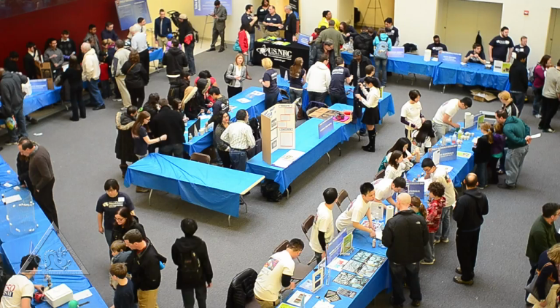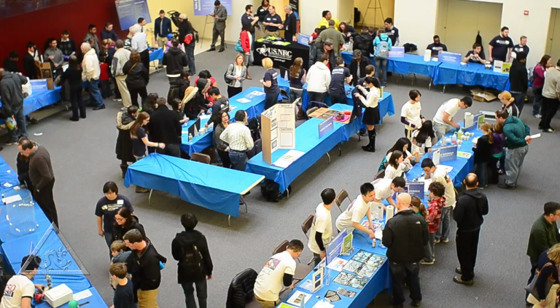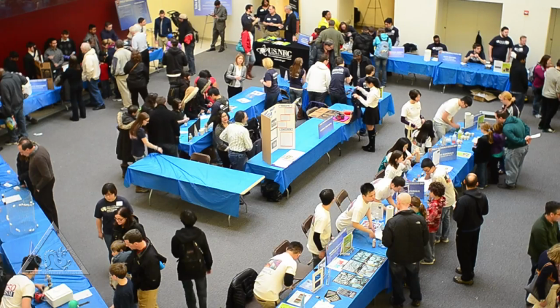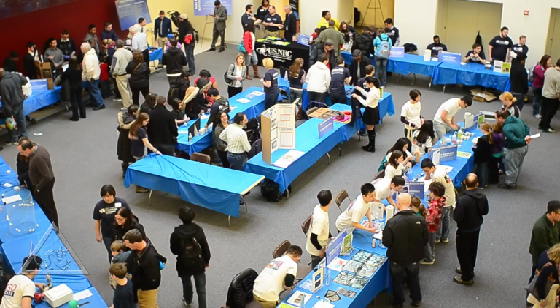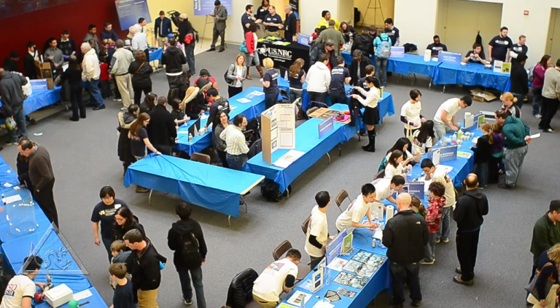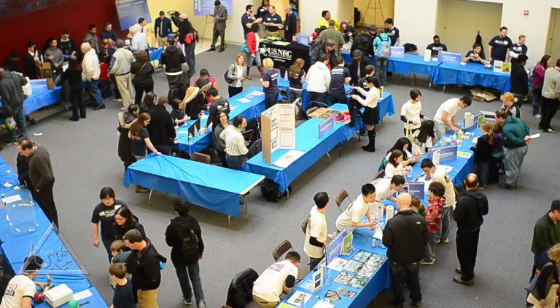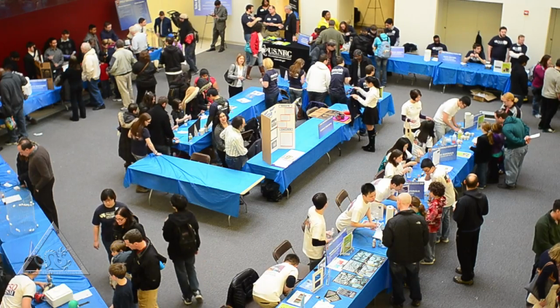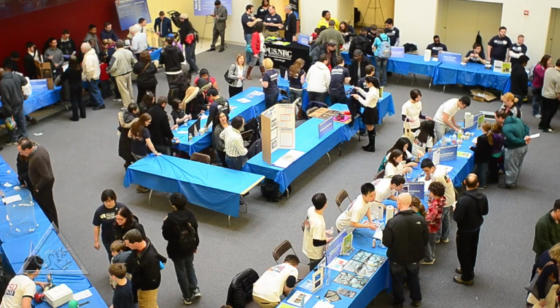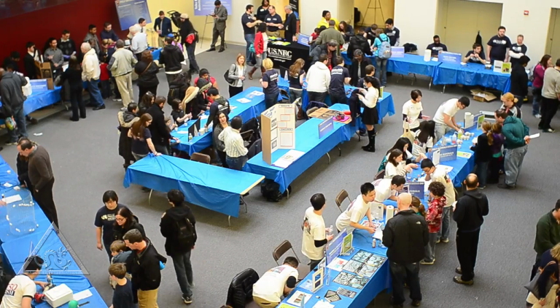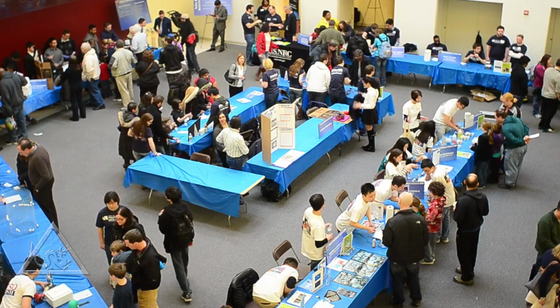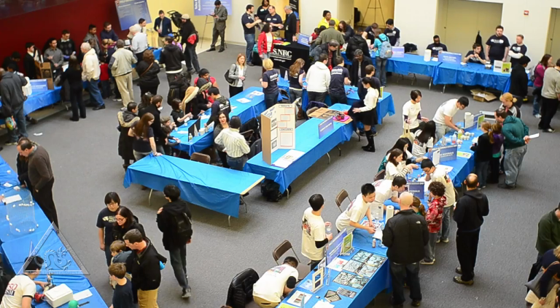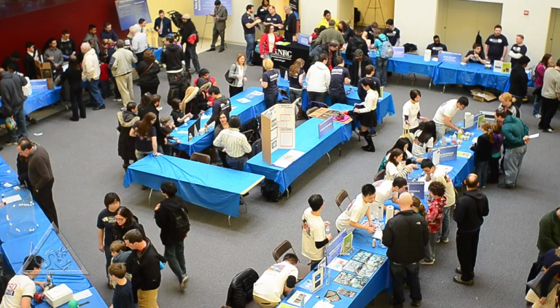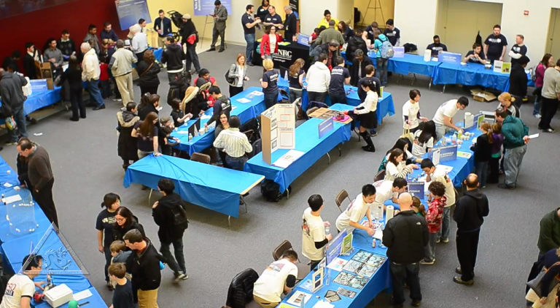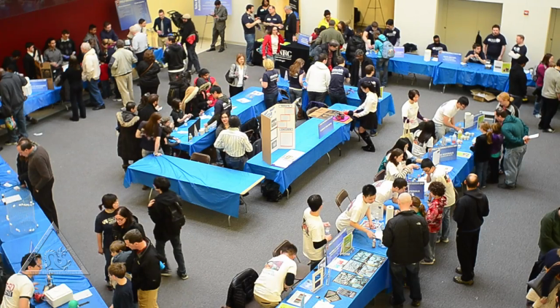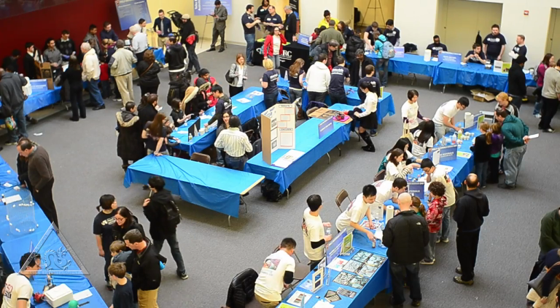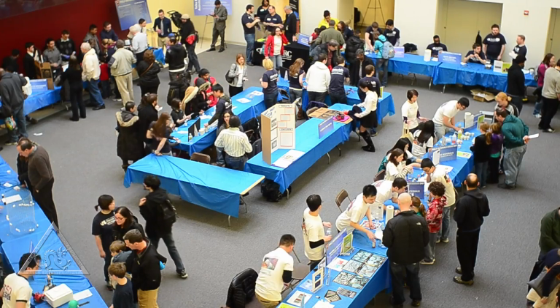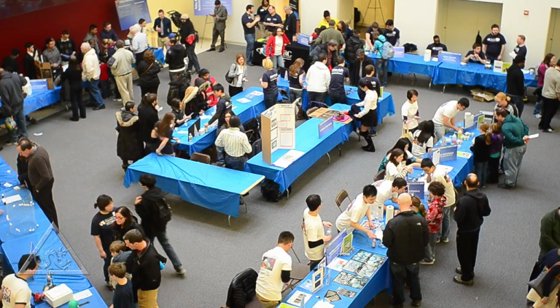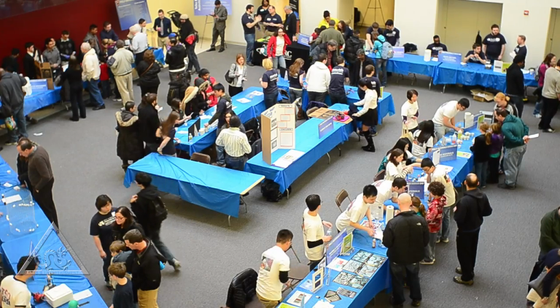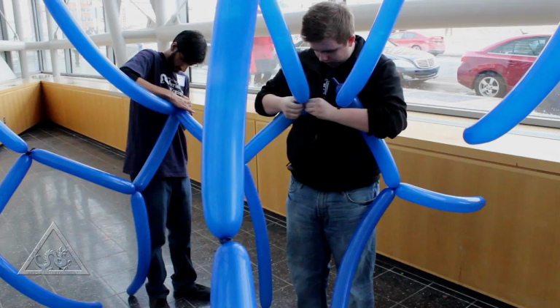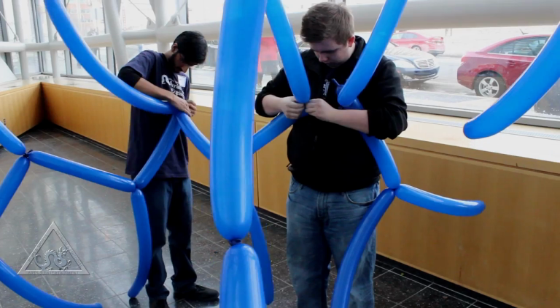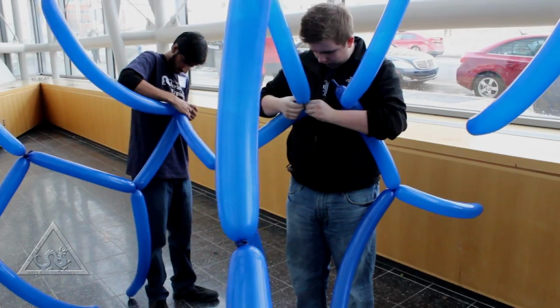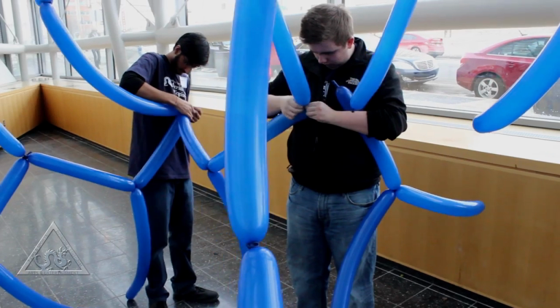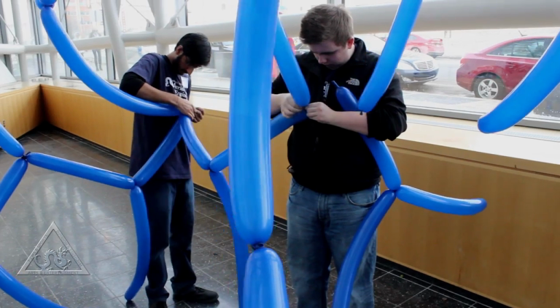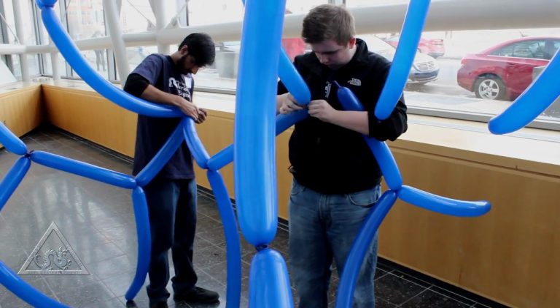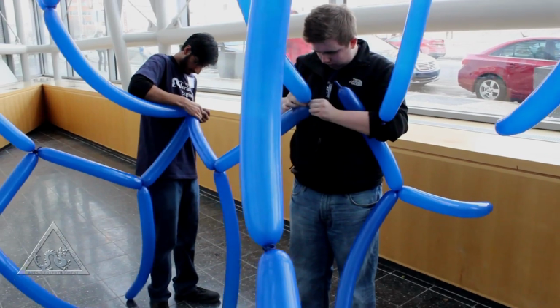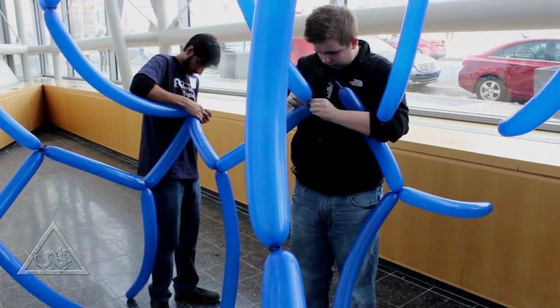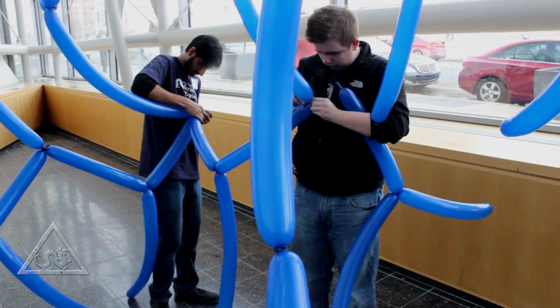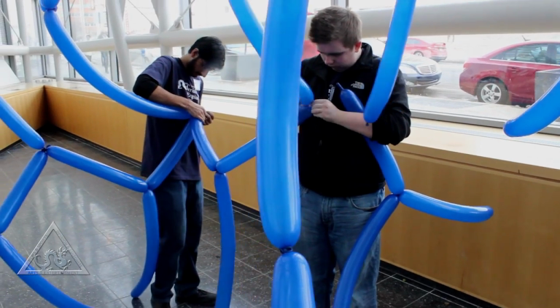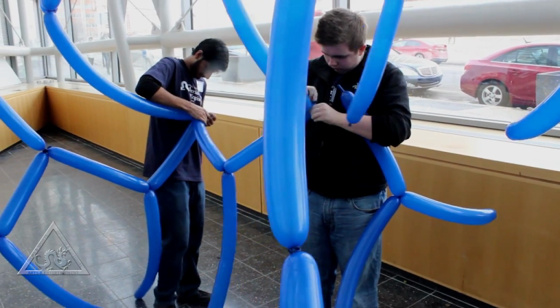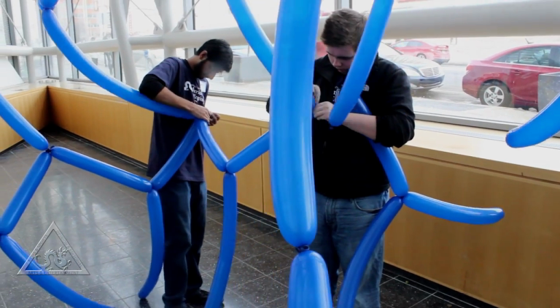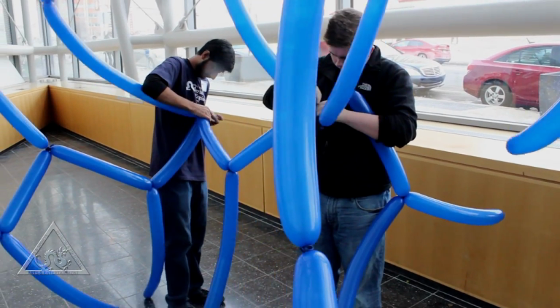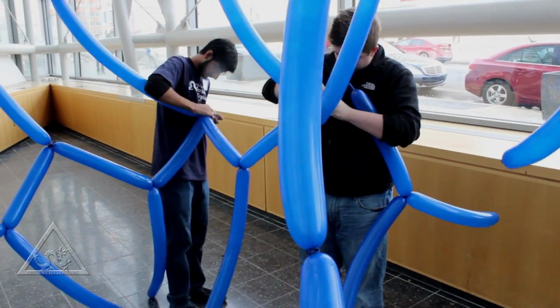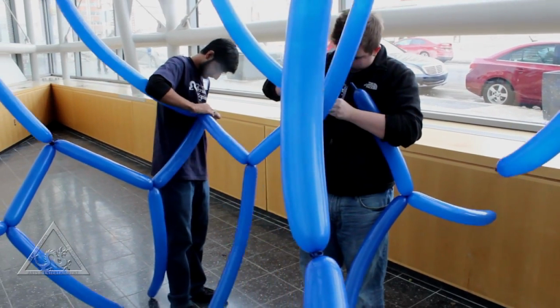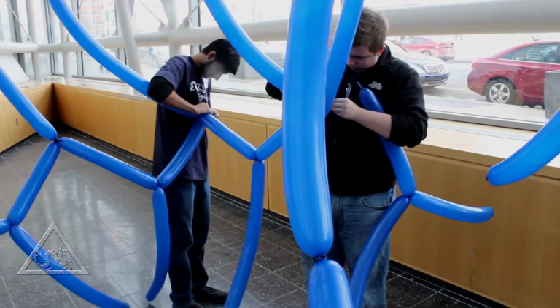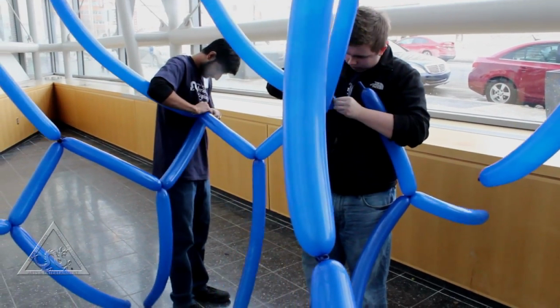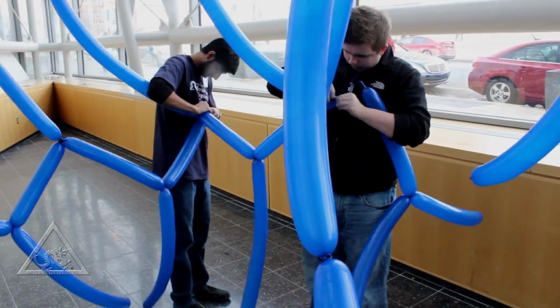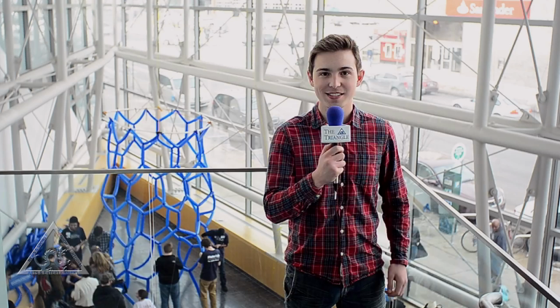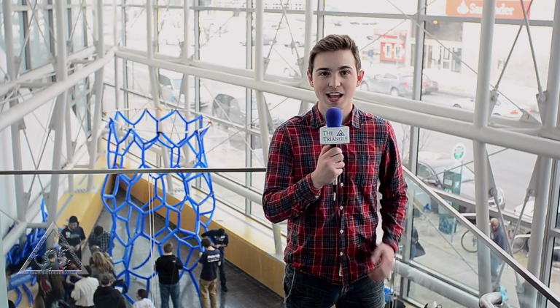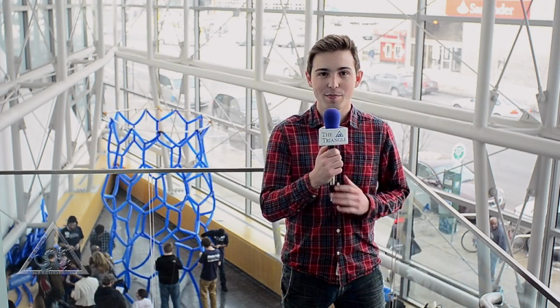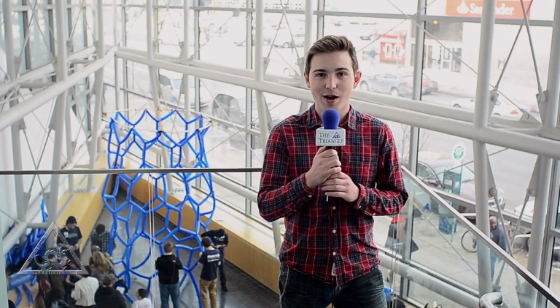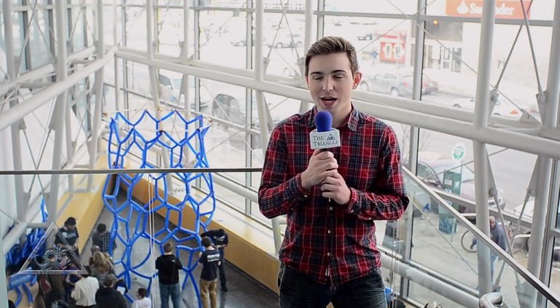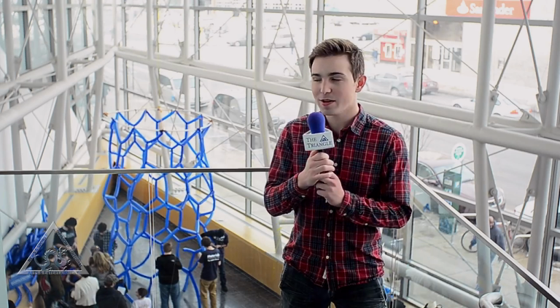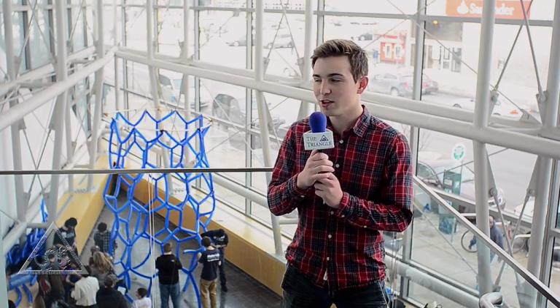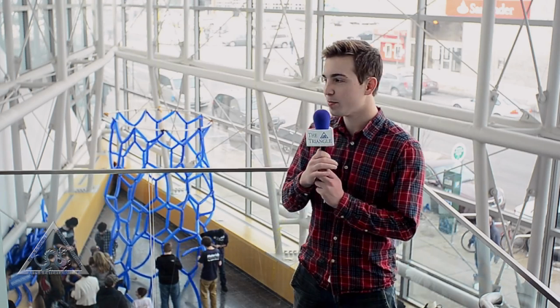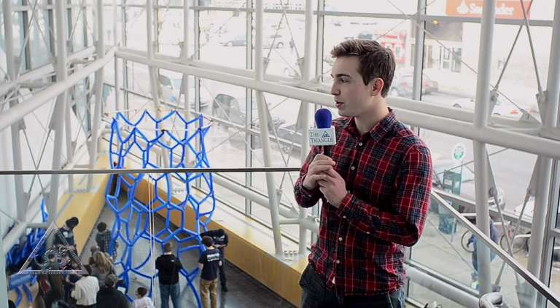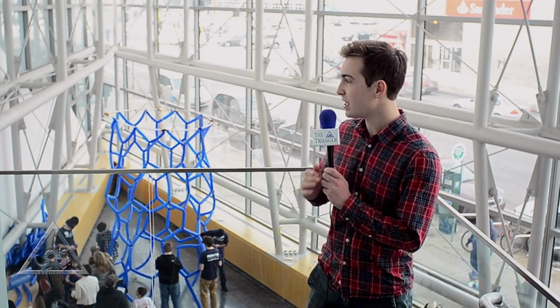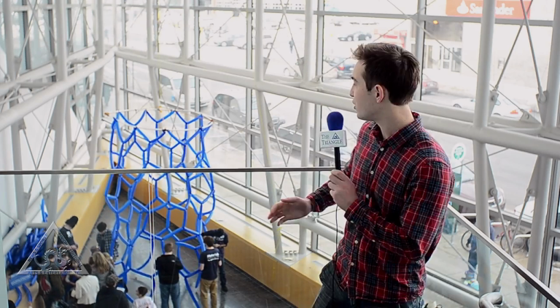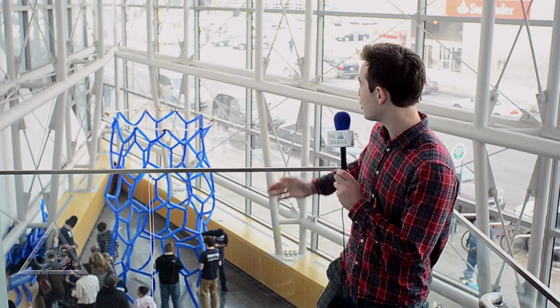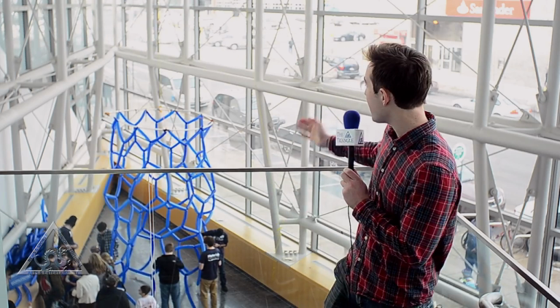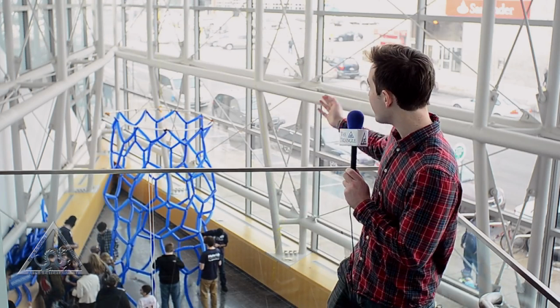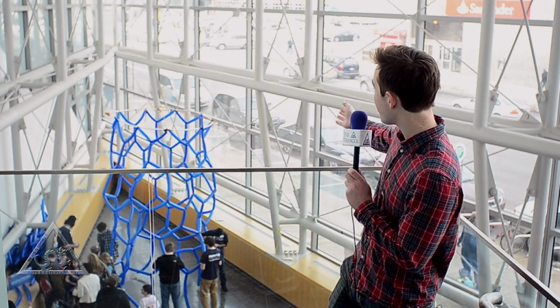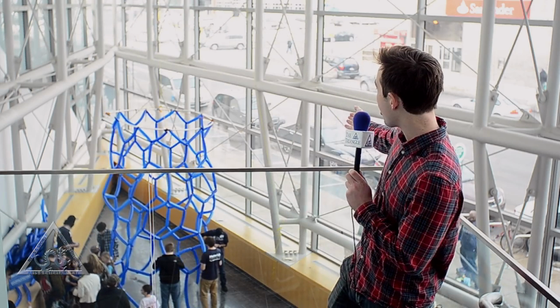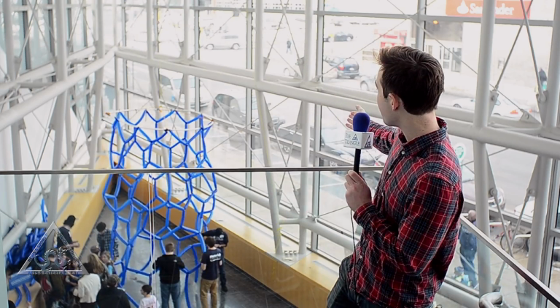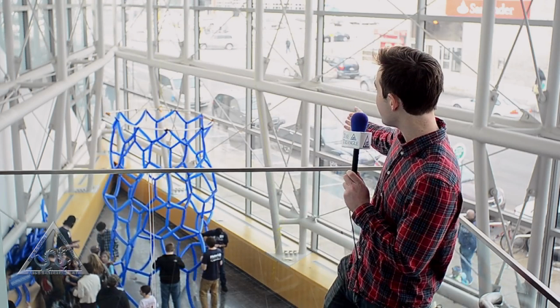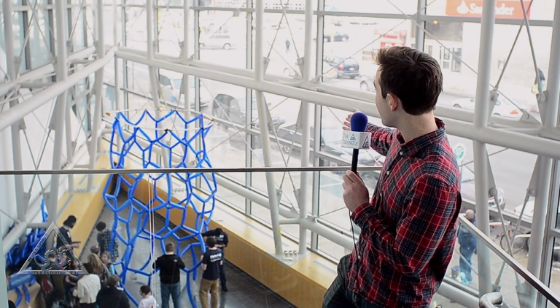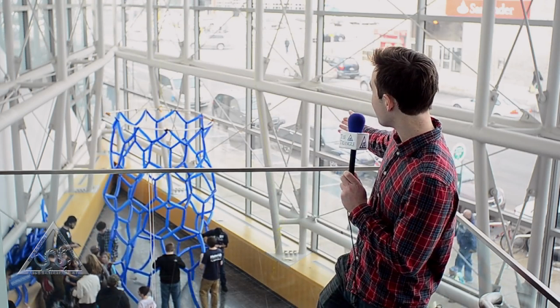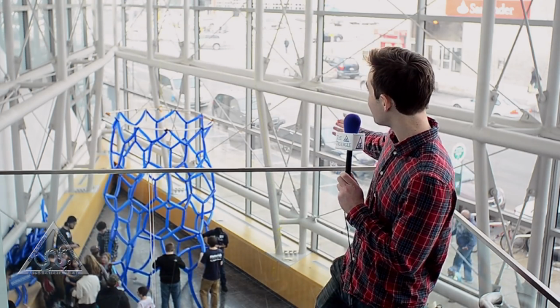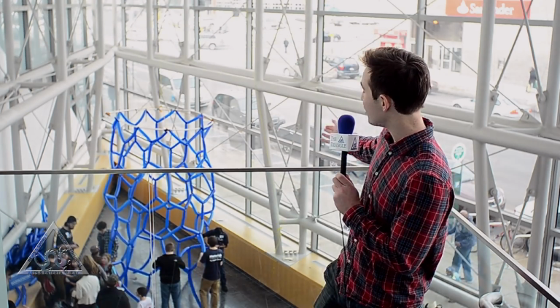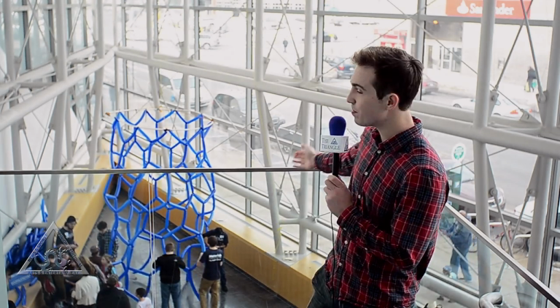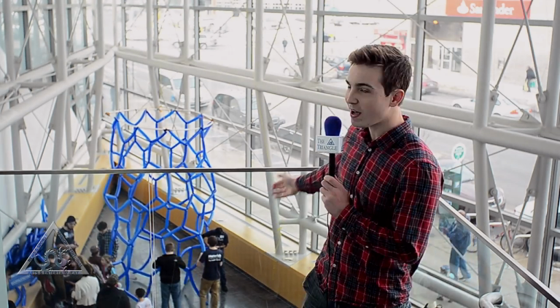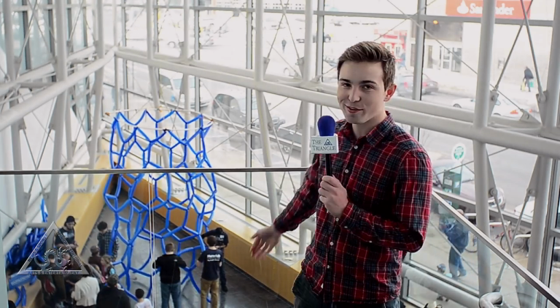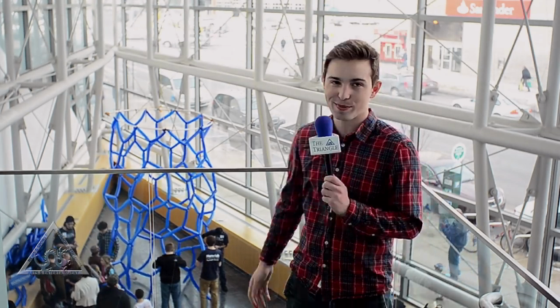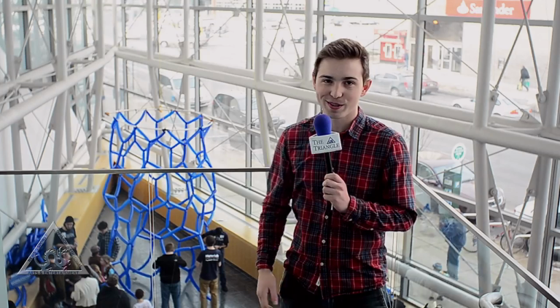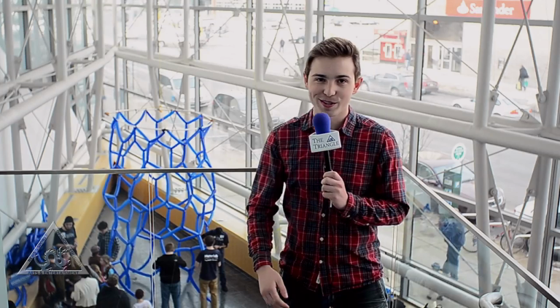But of the more than 30 exhibits, one stood out among the rest. Behind me they're building a giant carbon nanotube out of balloons.